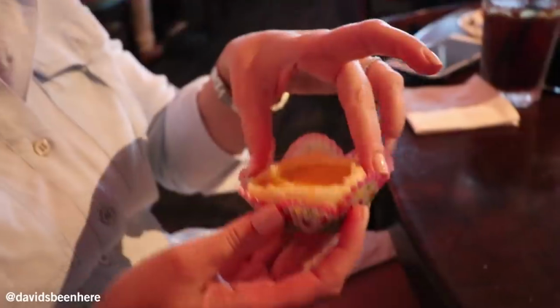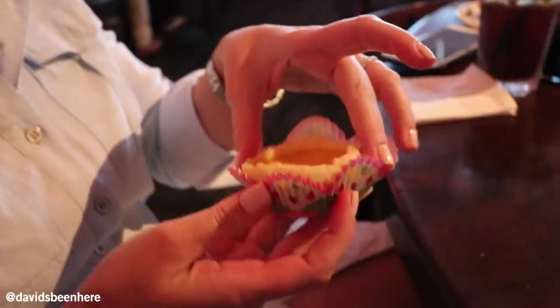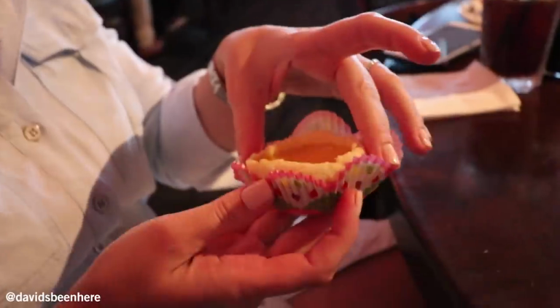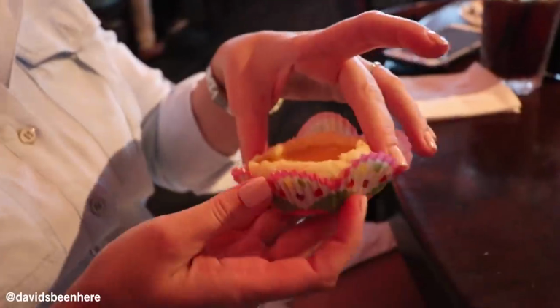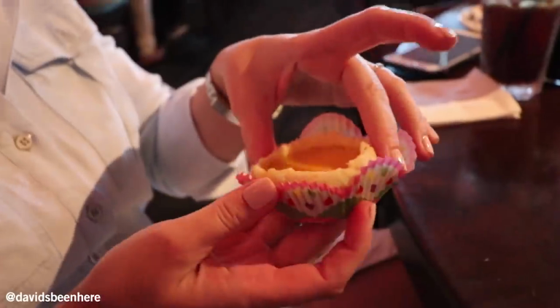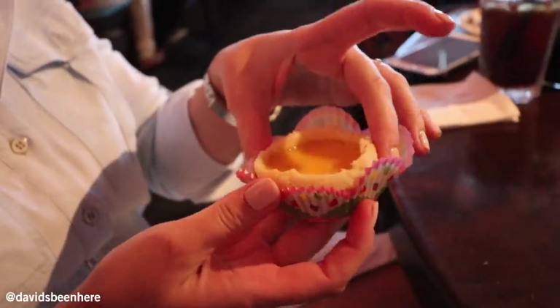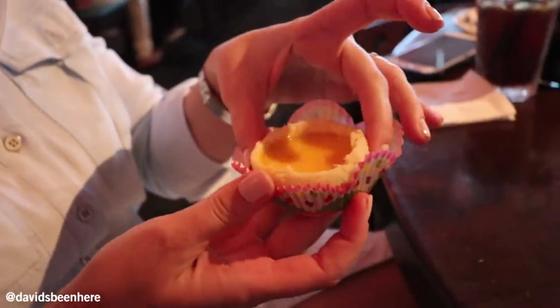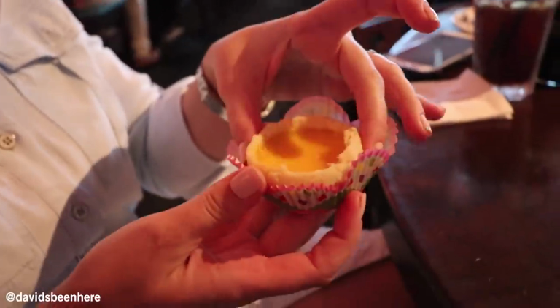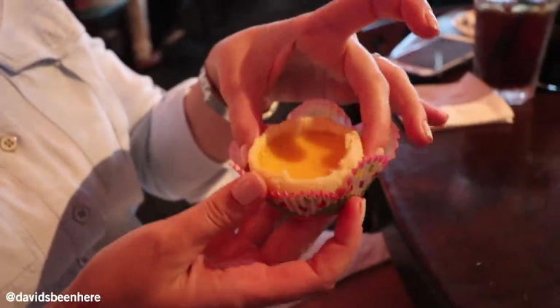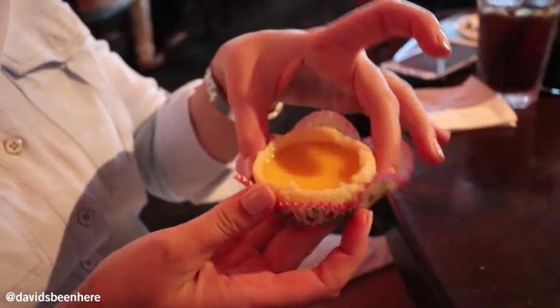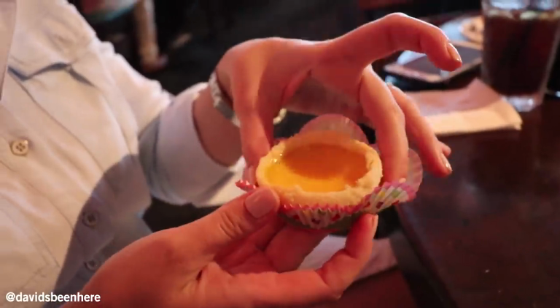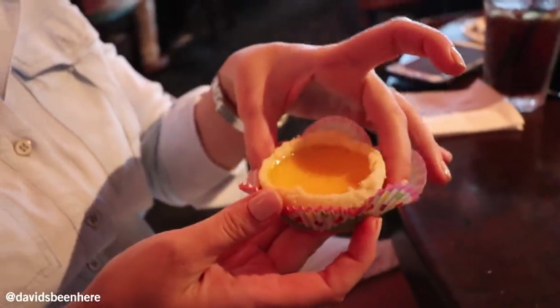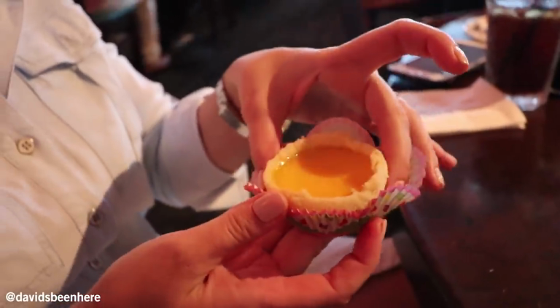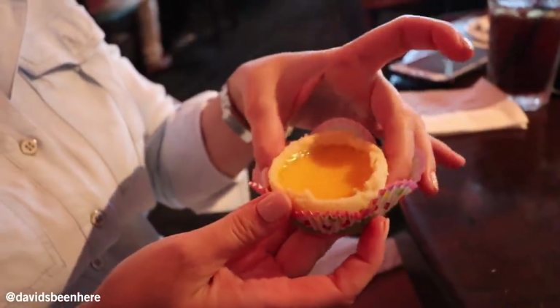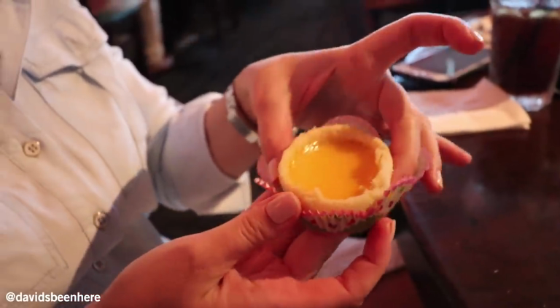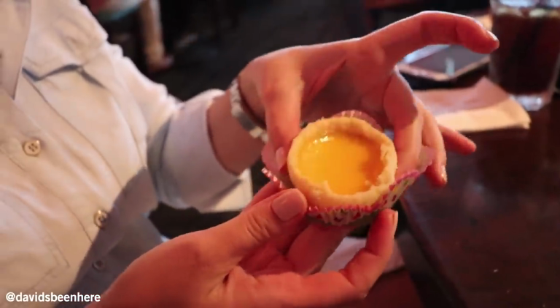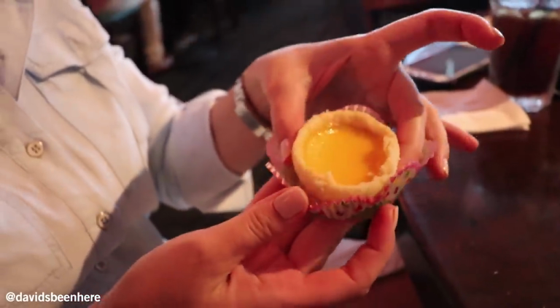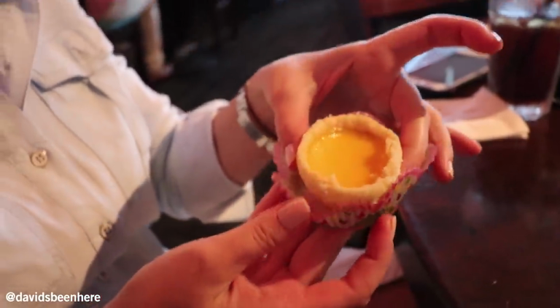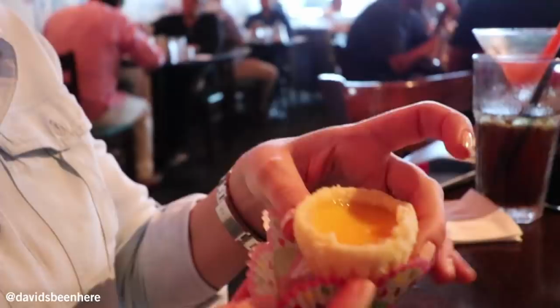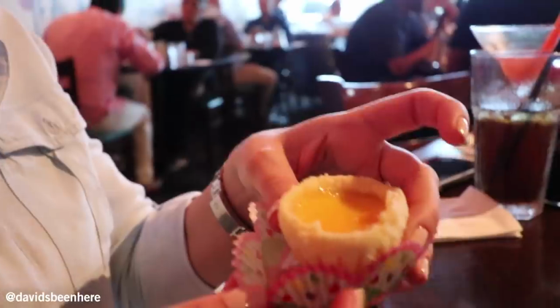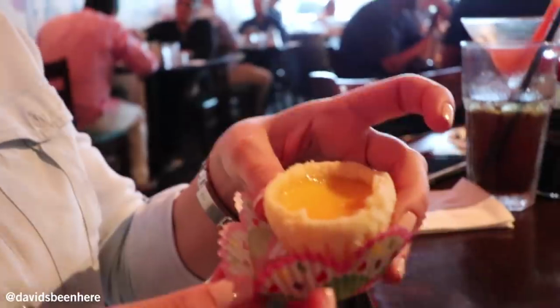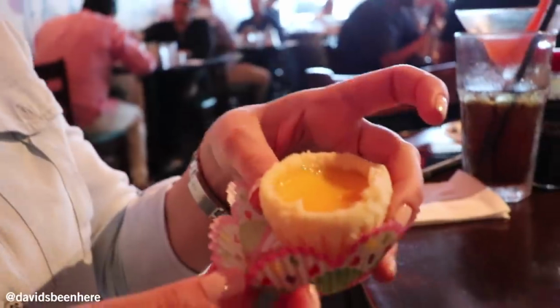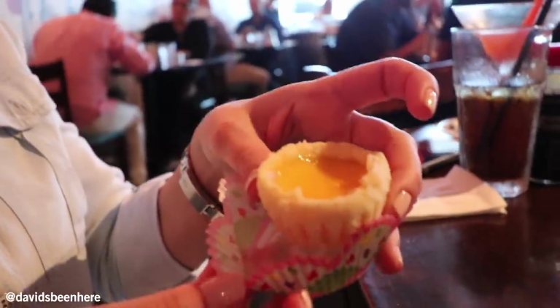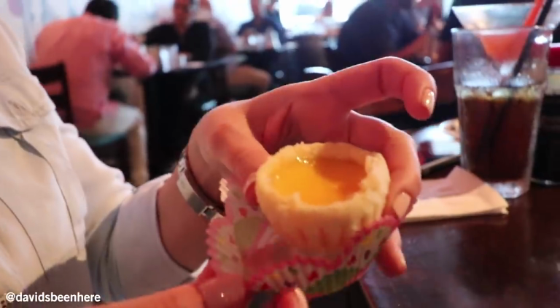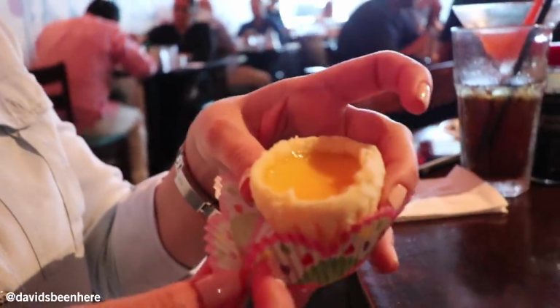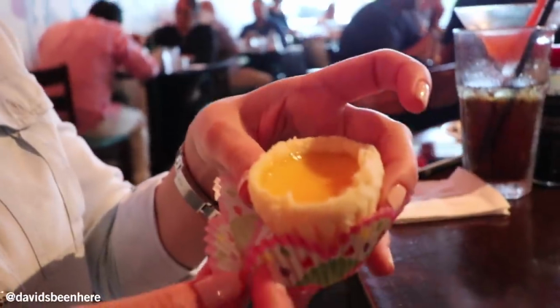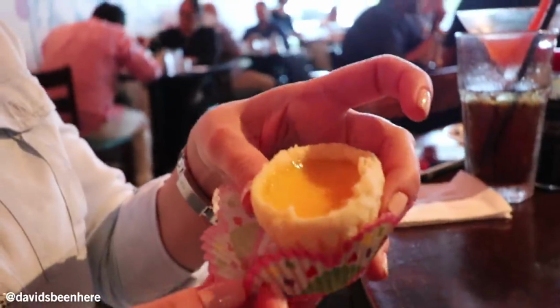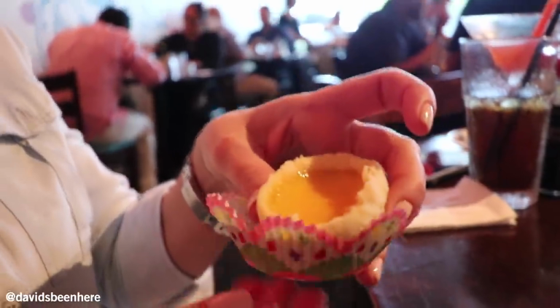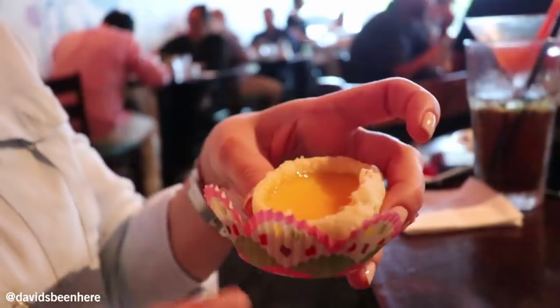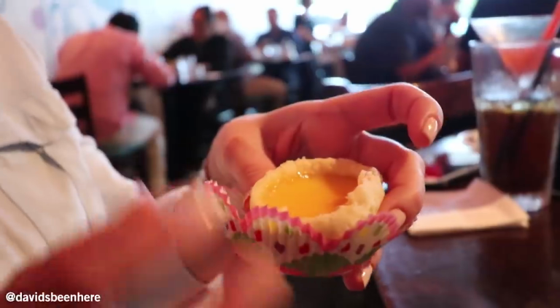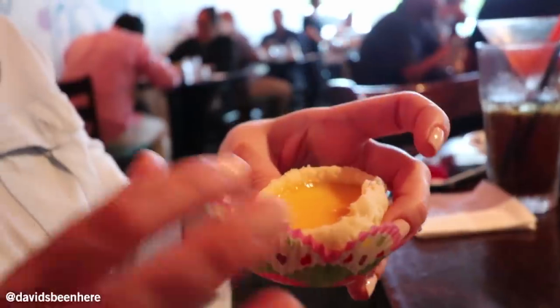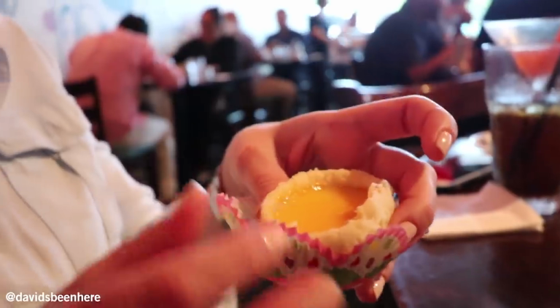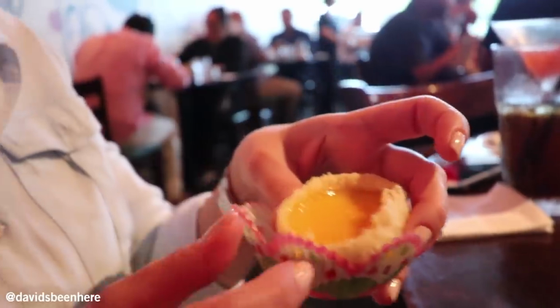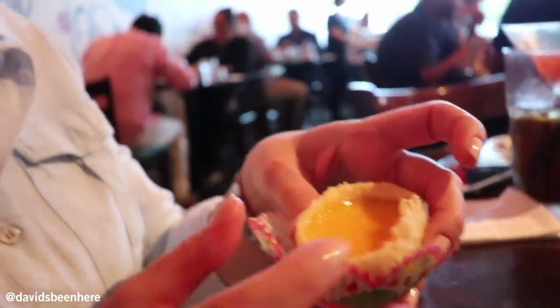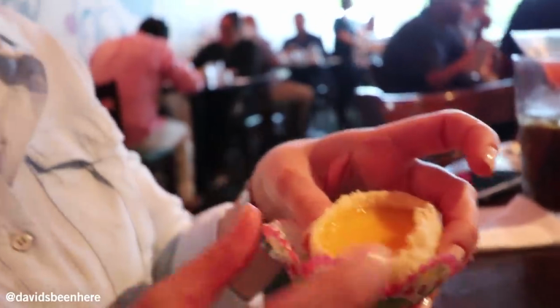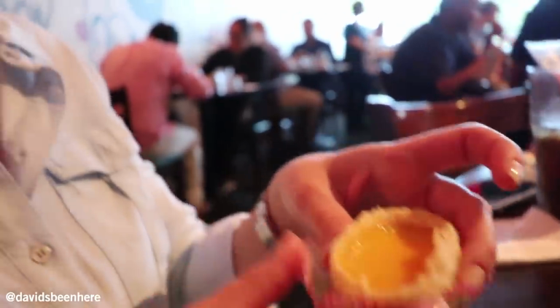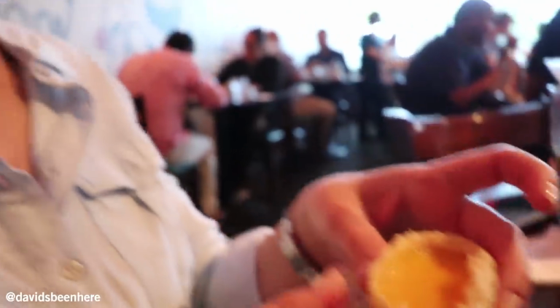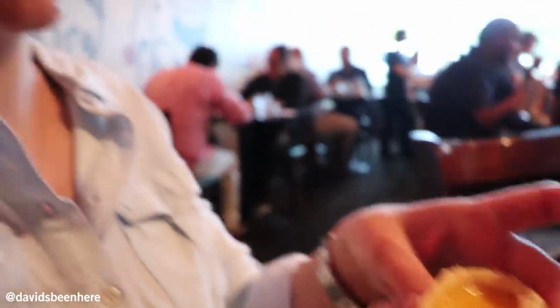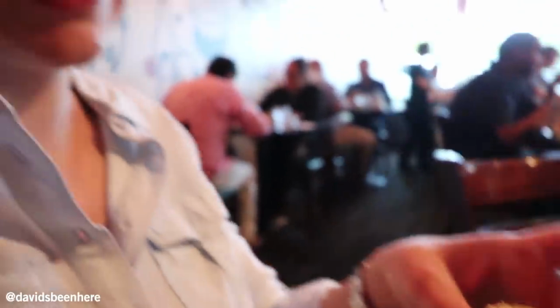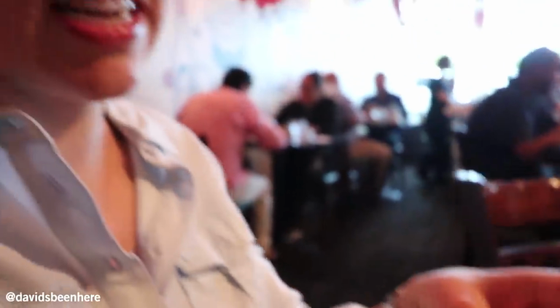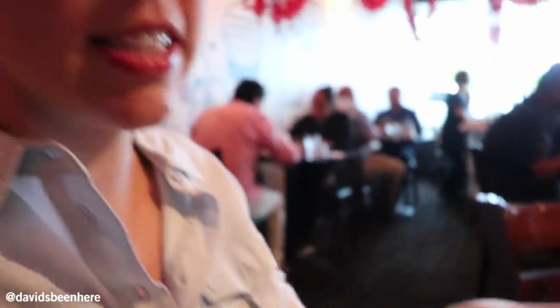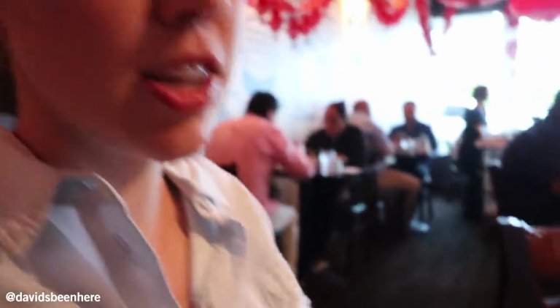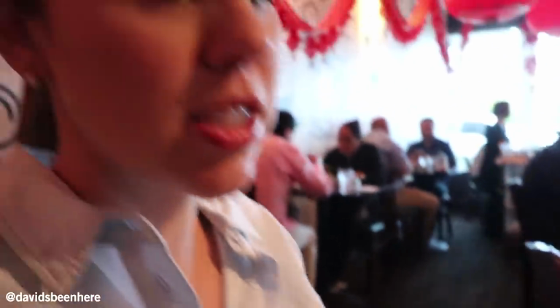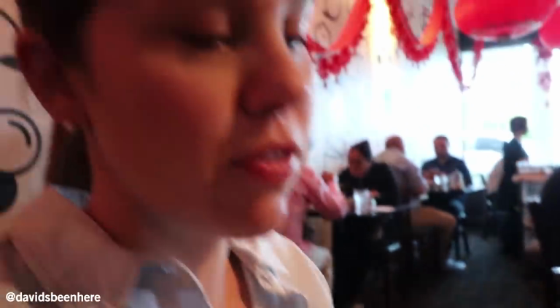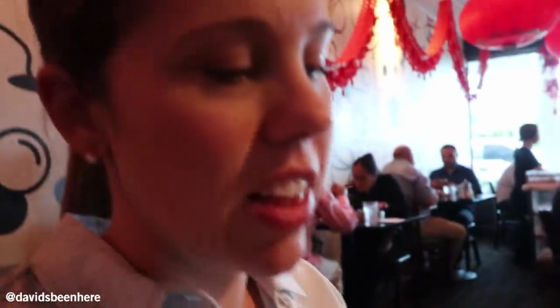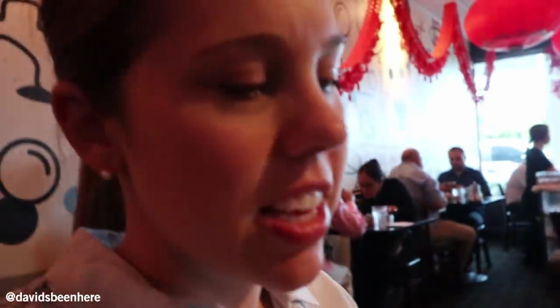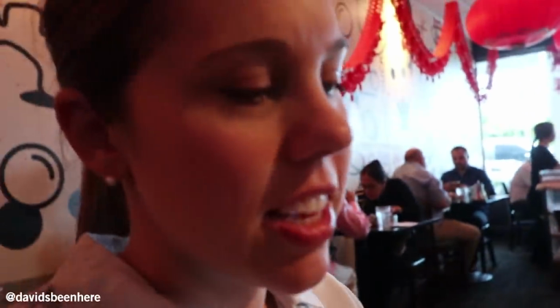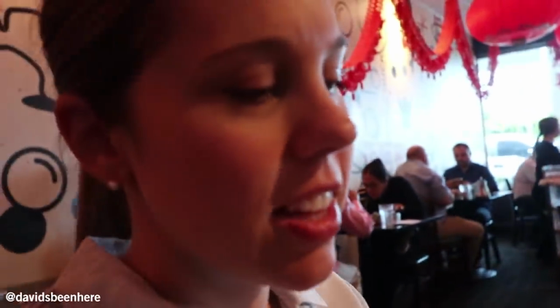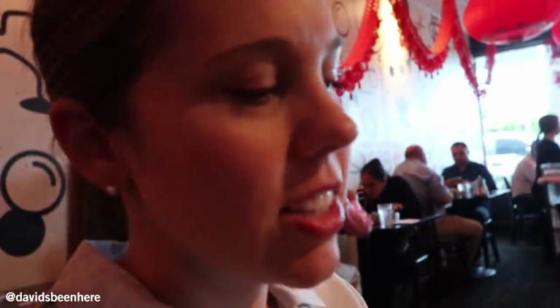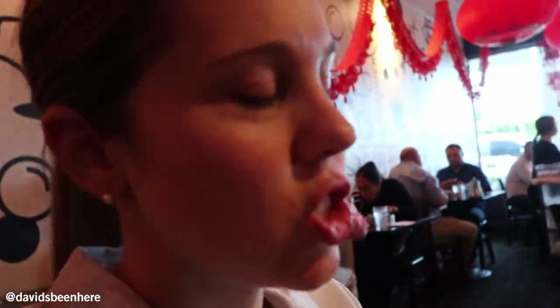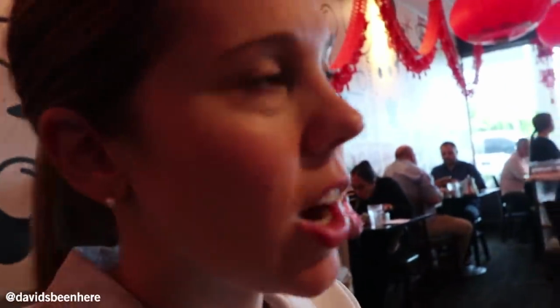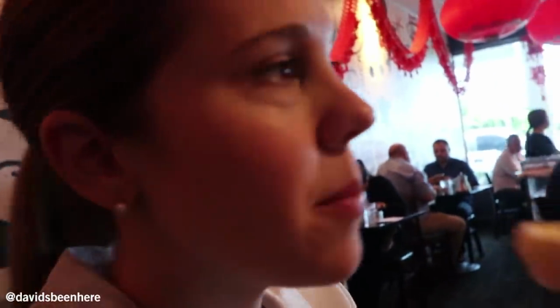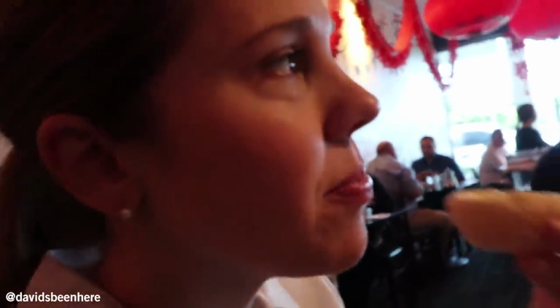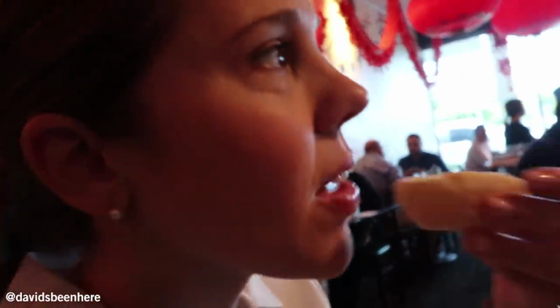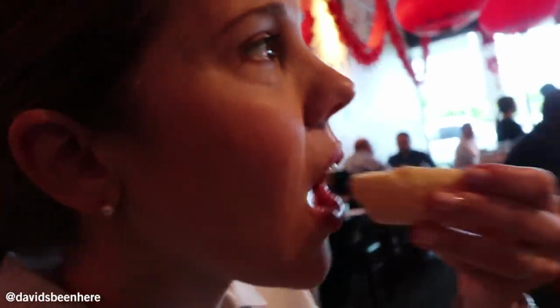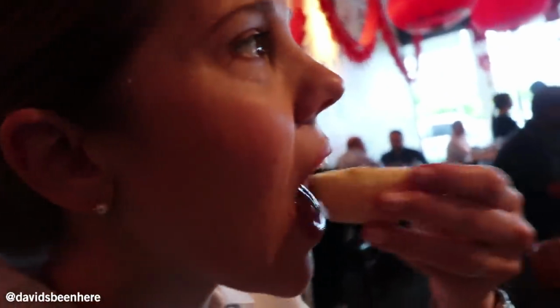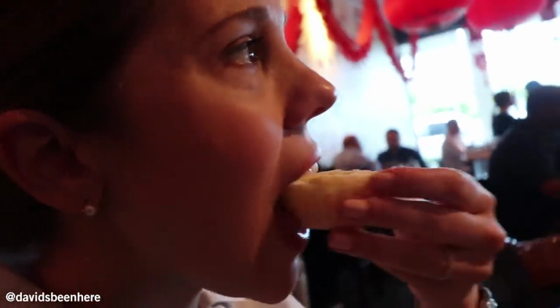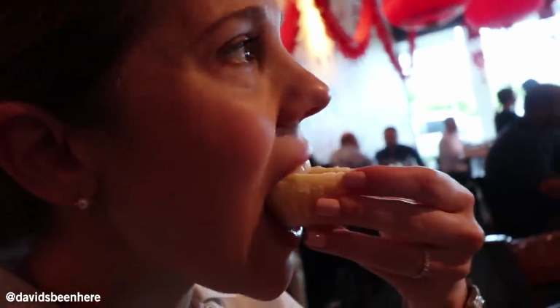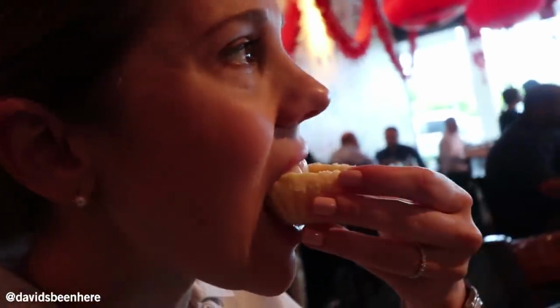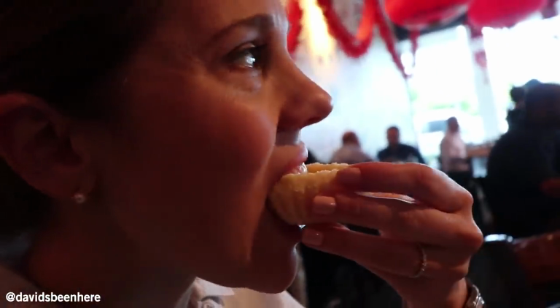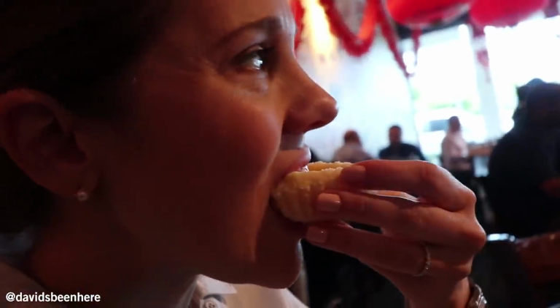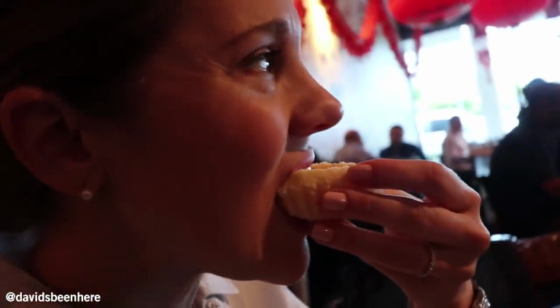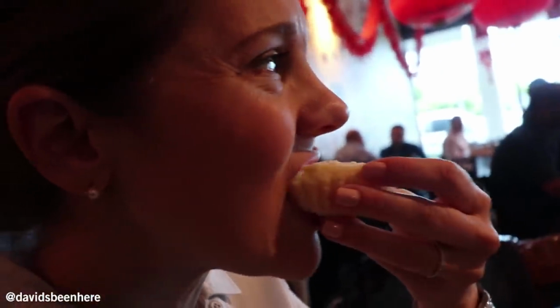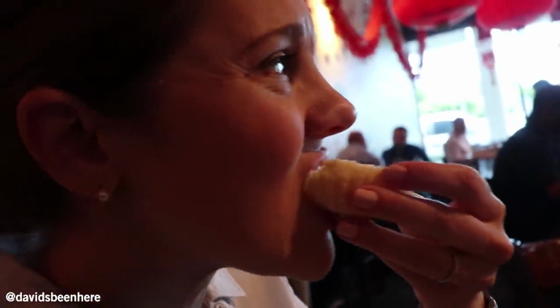This is an egg custard tart. It's warm. I see that it looks flaky. Let's try it. It's only slightly sweet.